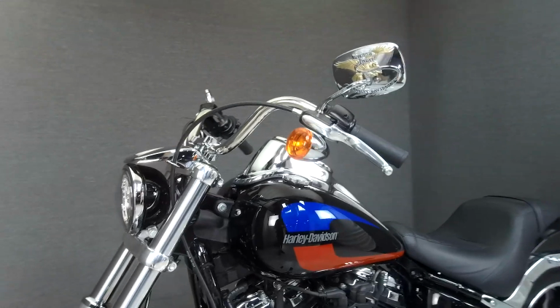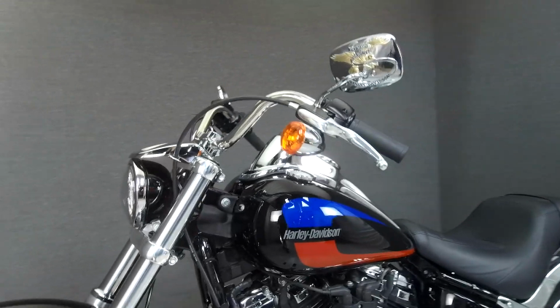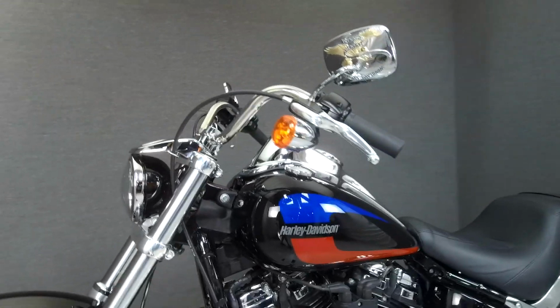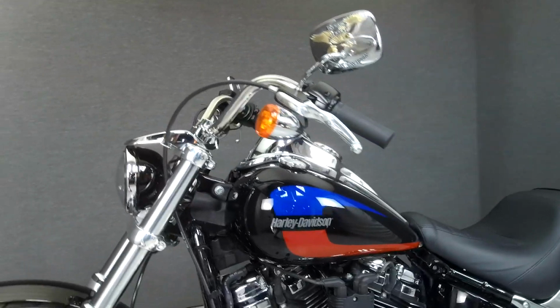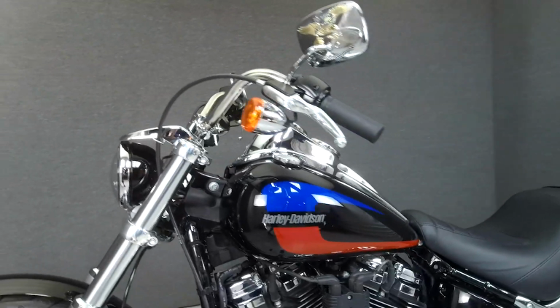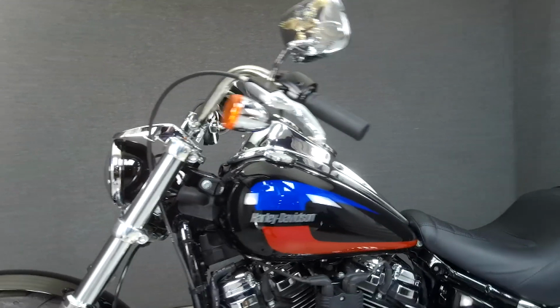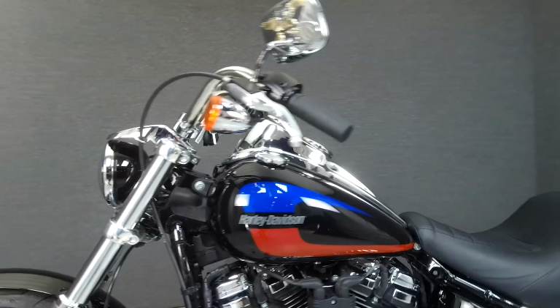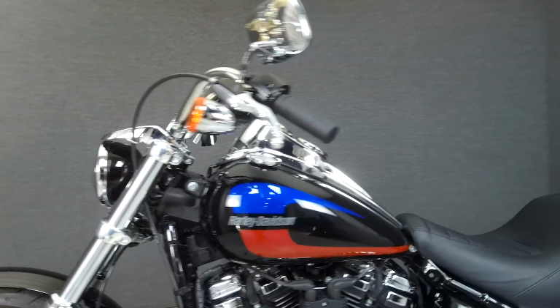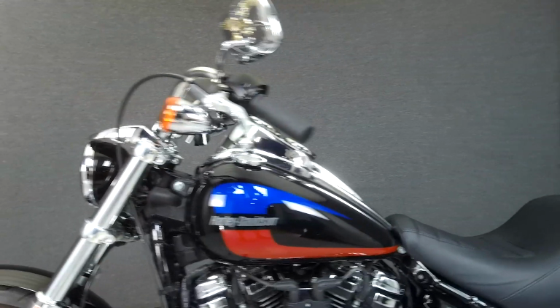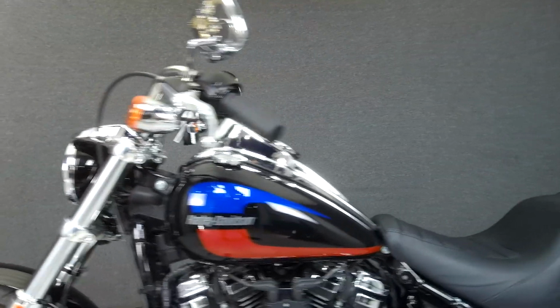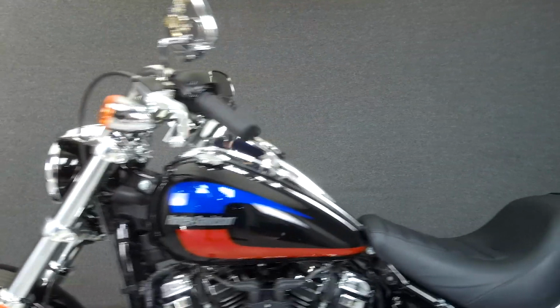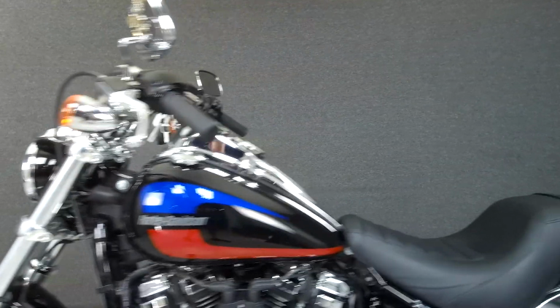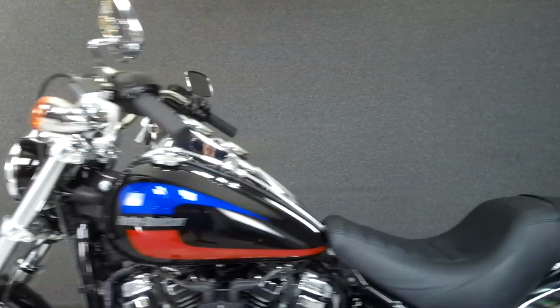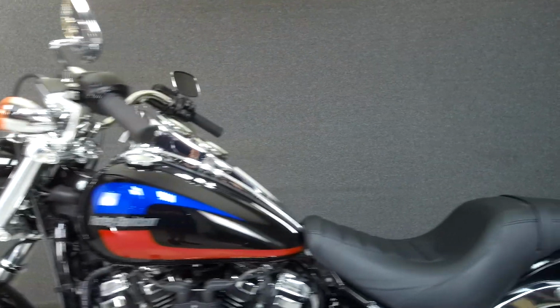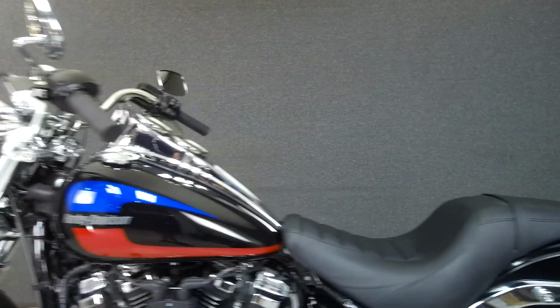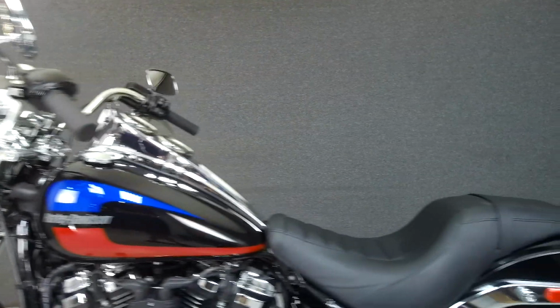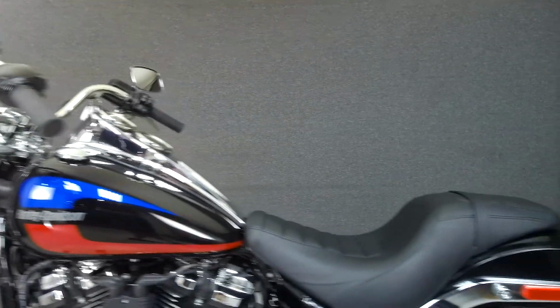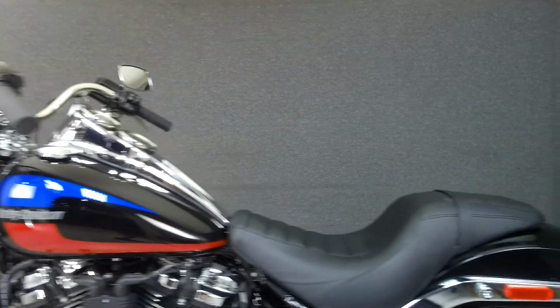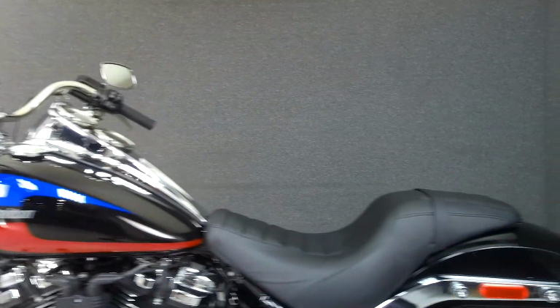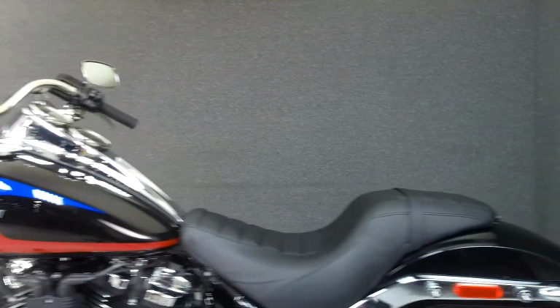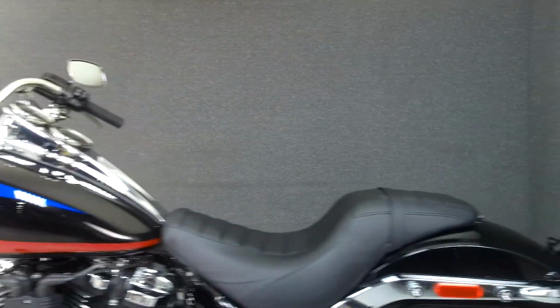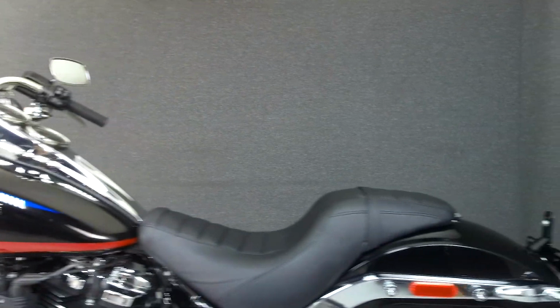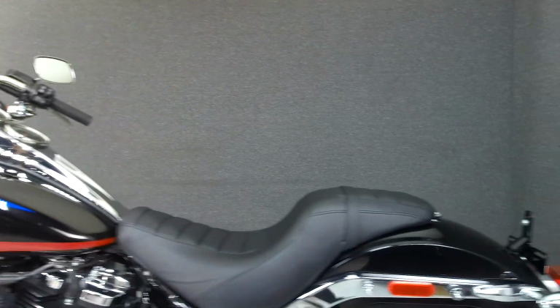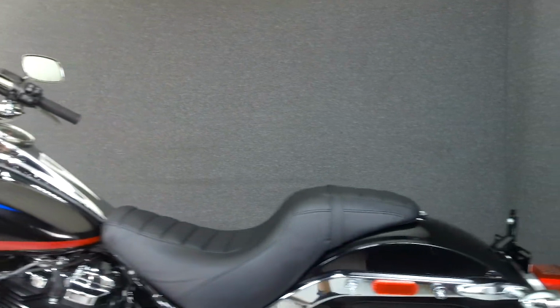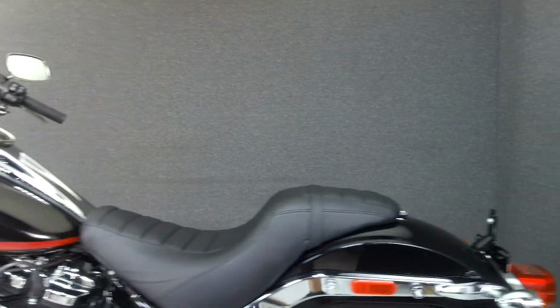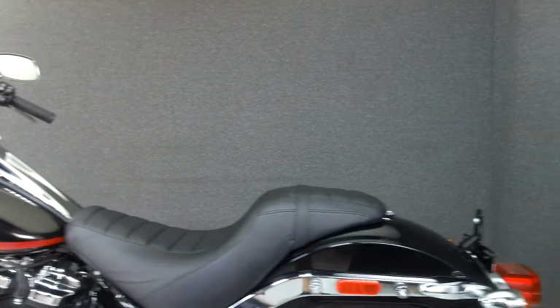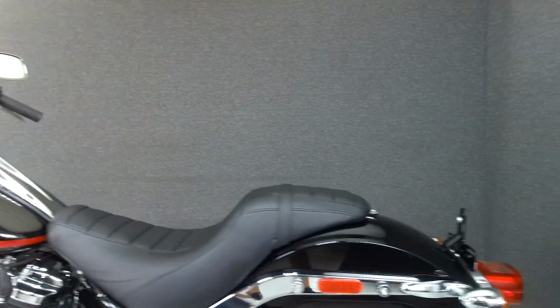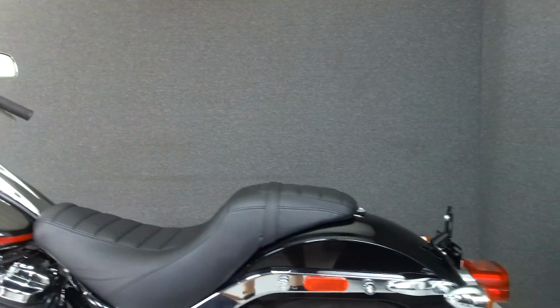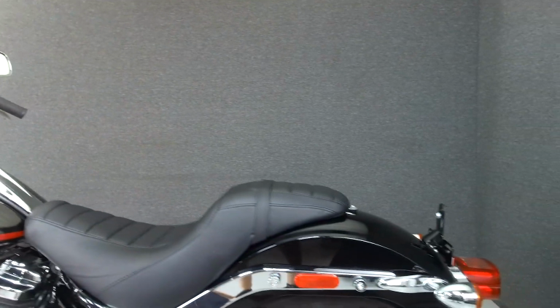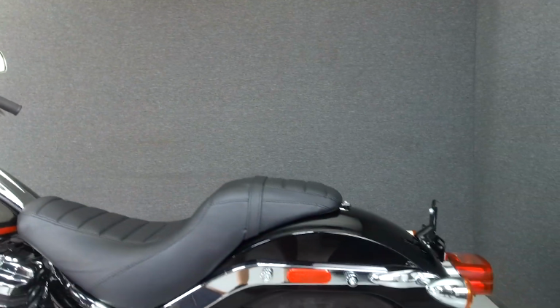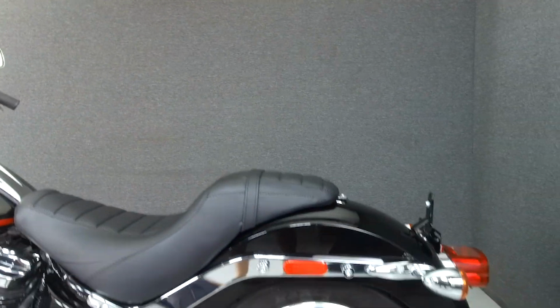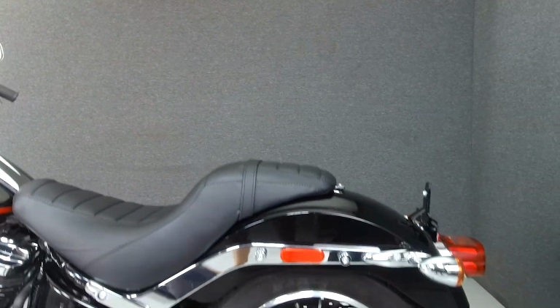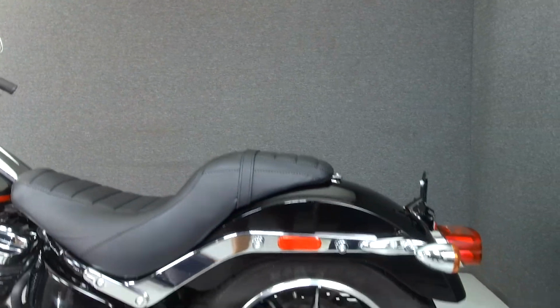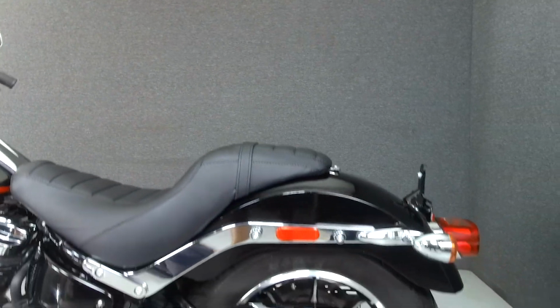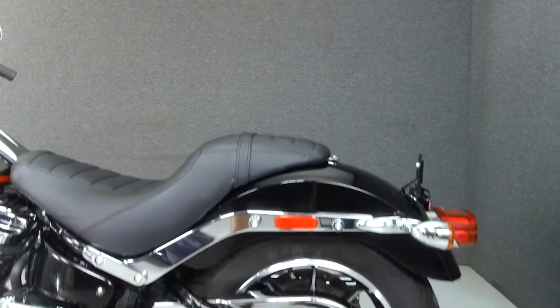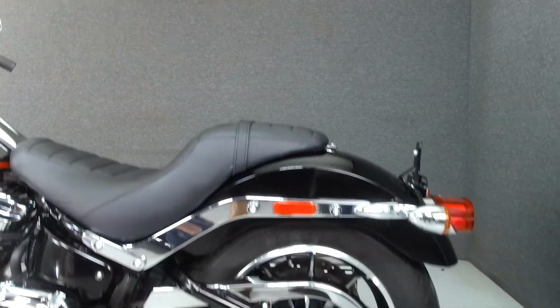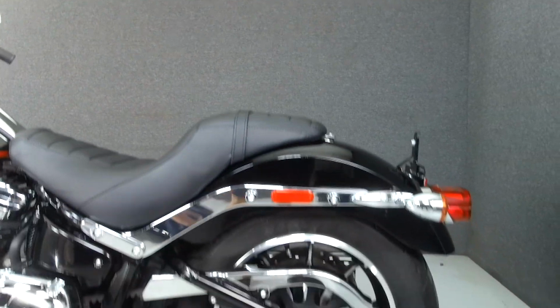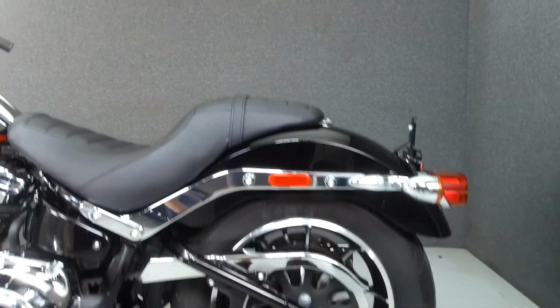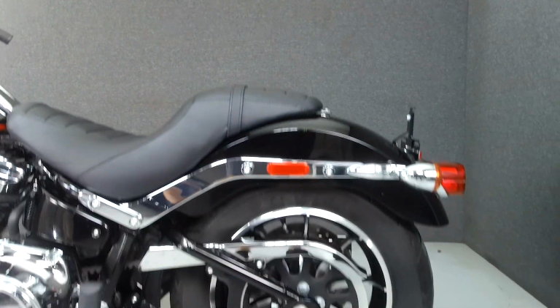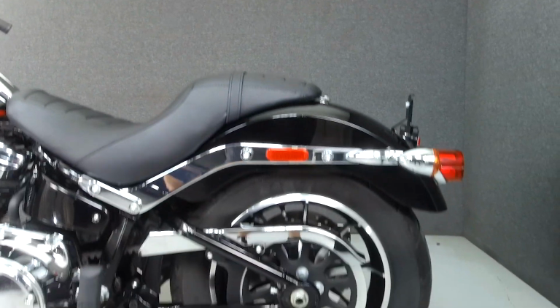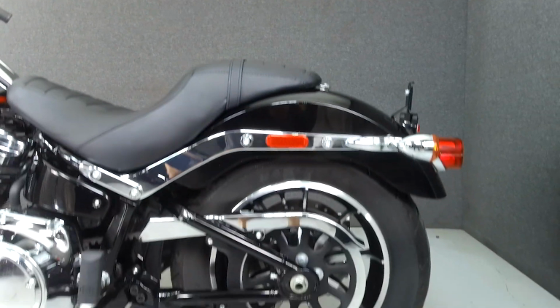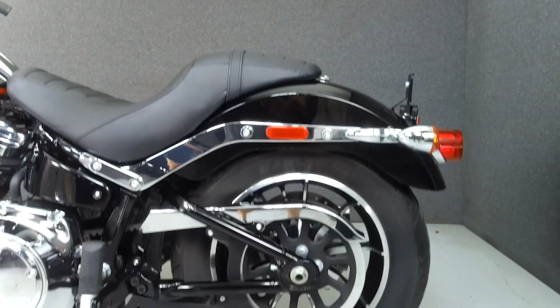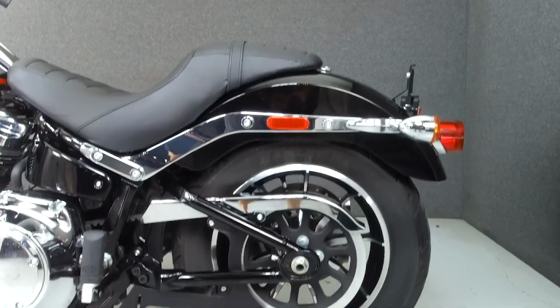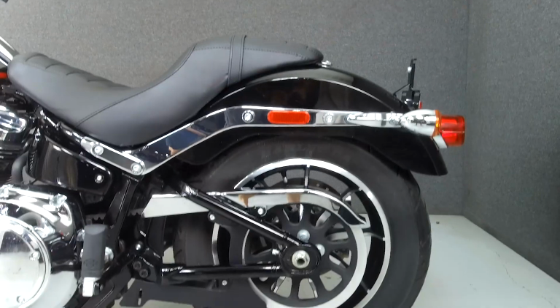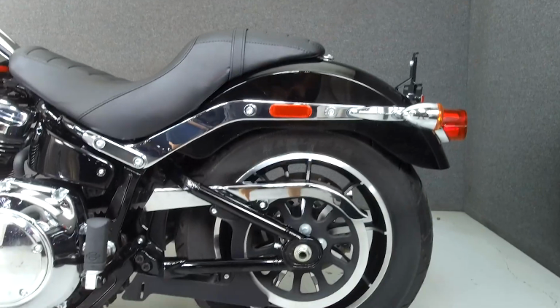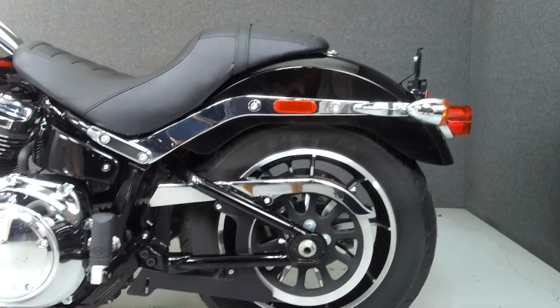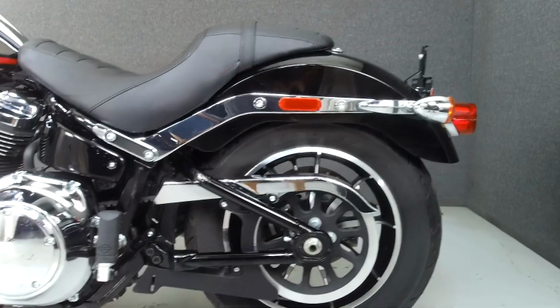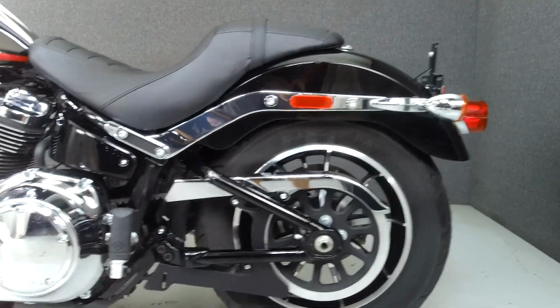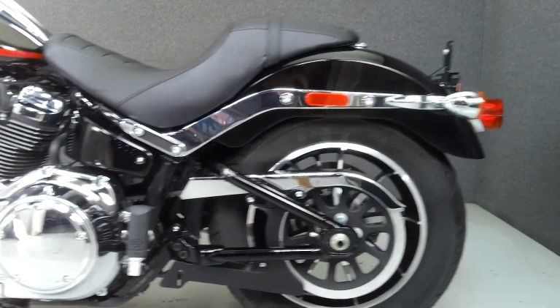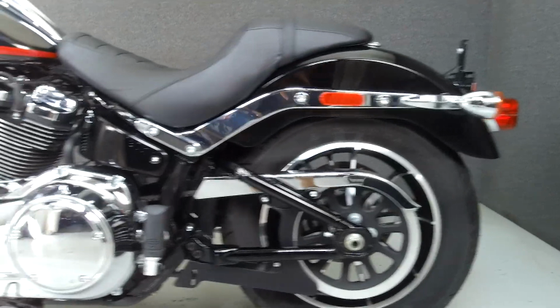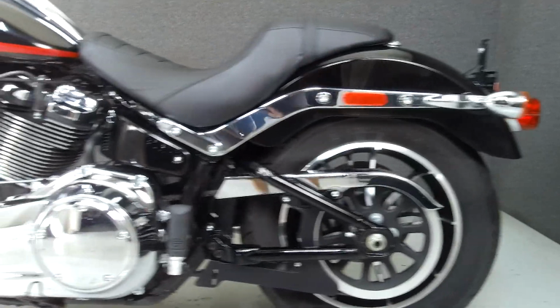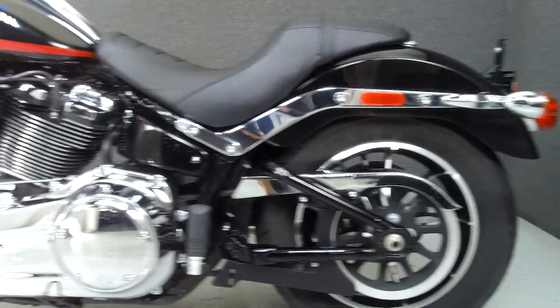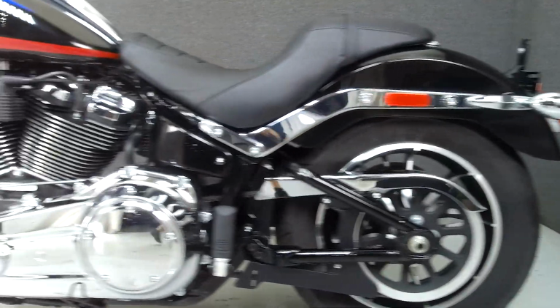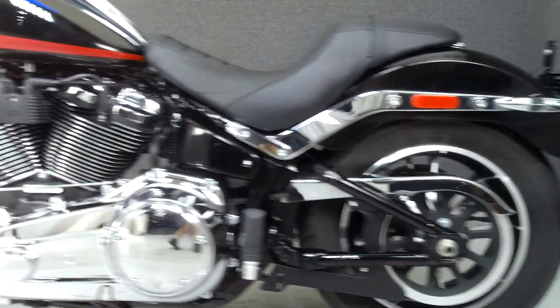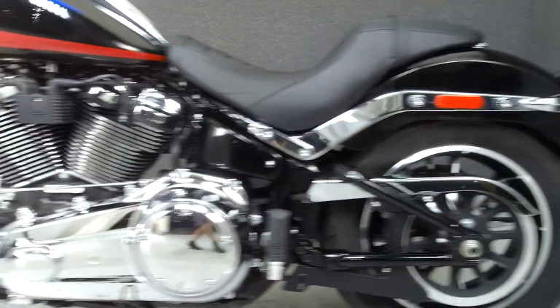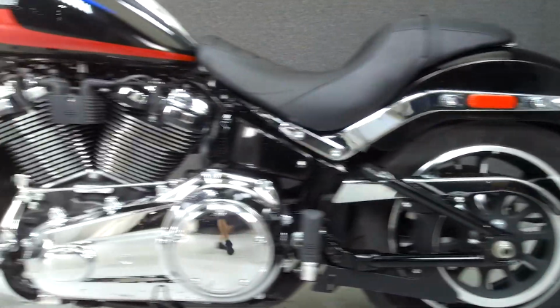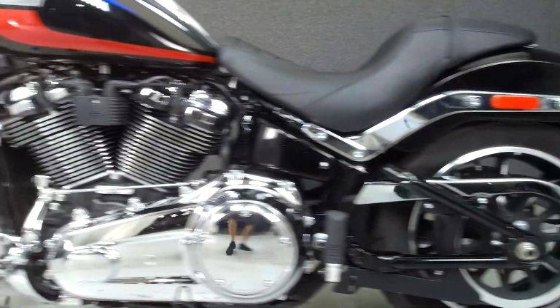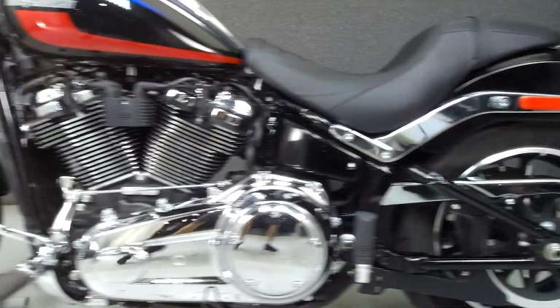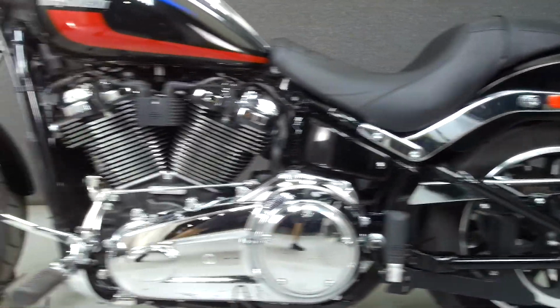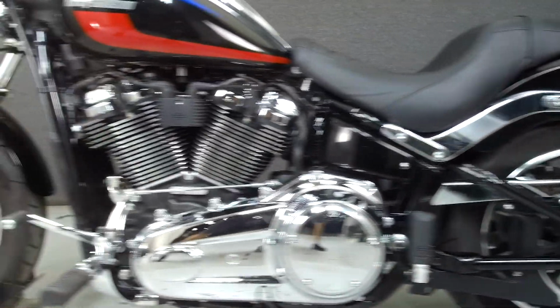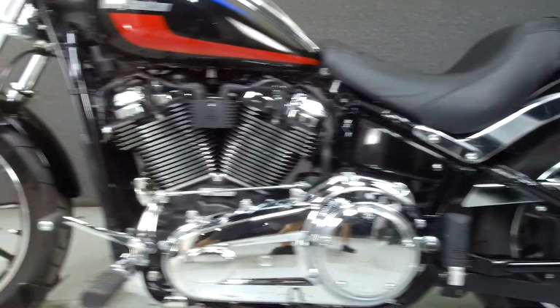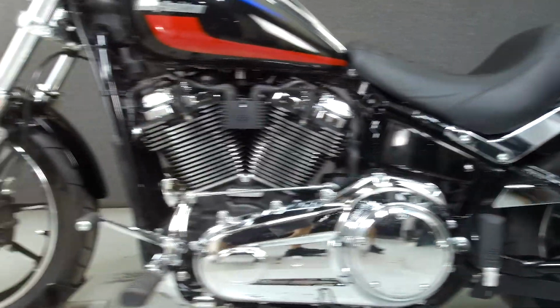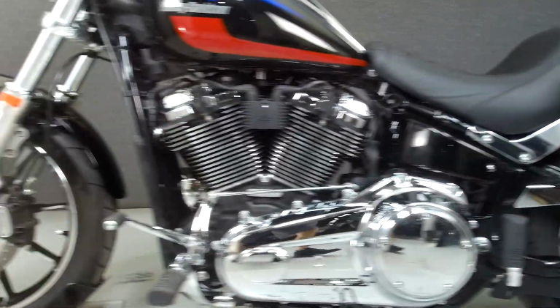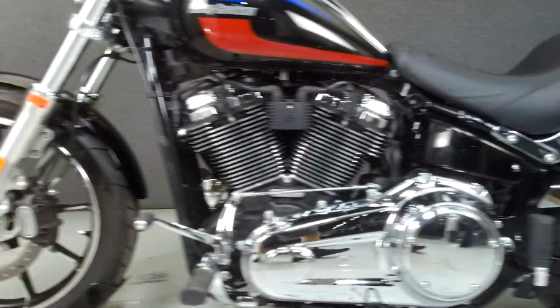This bike comes equipped with a keyless ignition with a proximity fob, and has been upgraded with relocated rear turn signals and quick-detach backrest hardware.